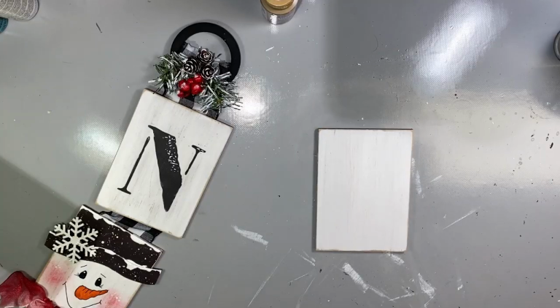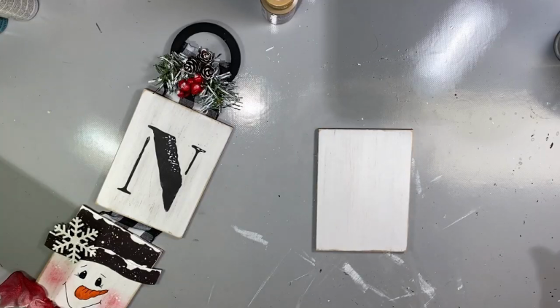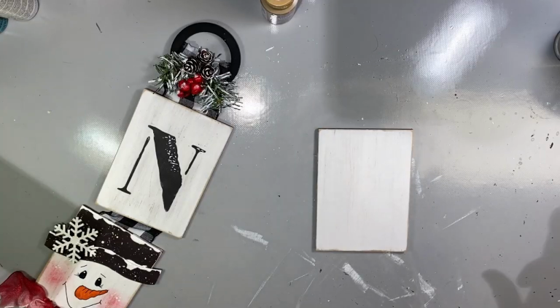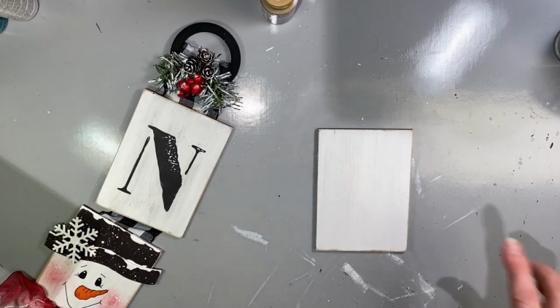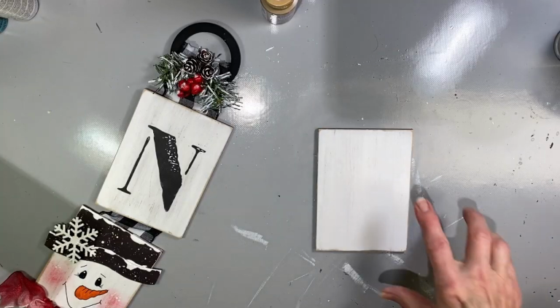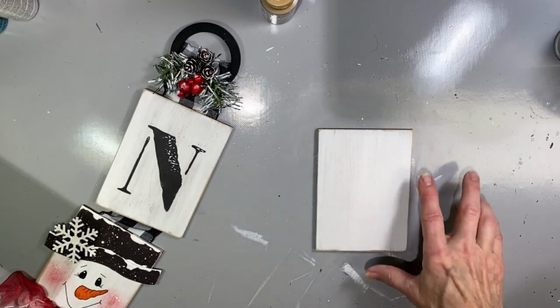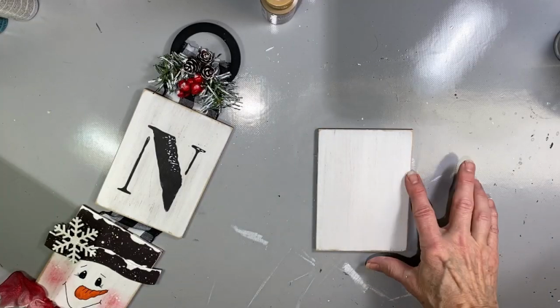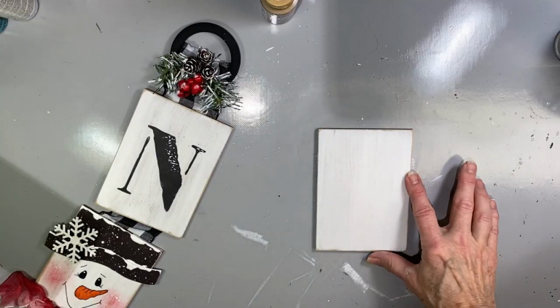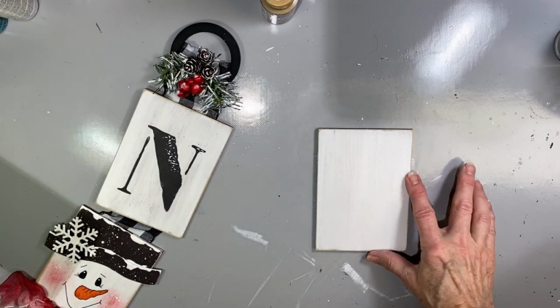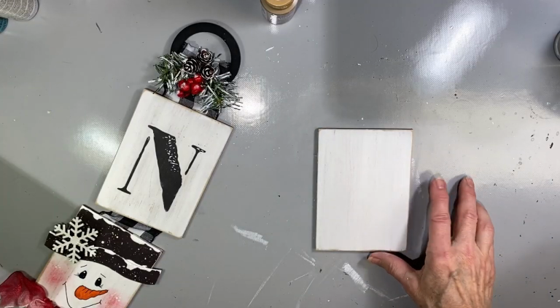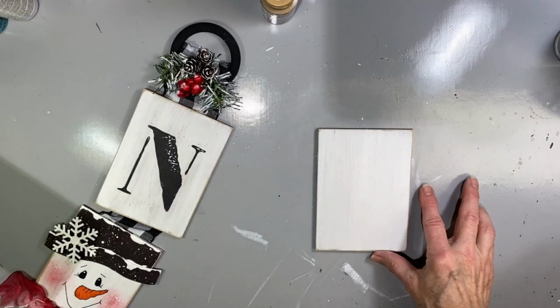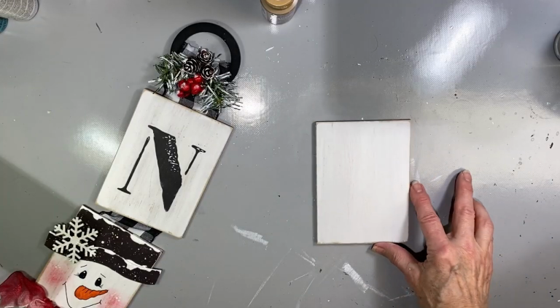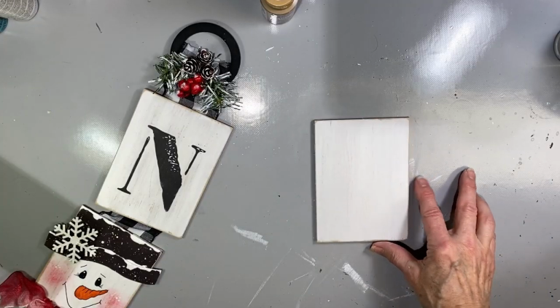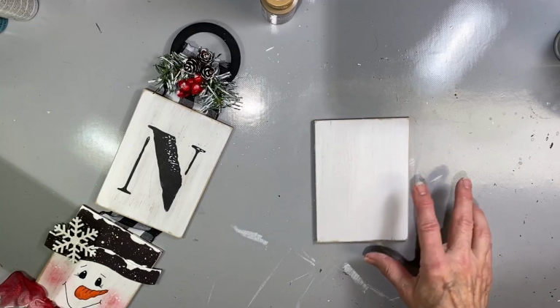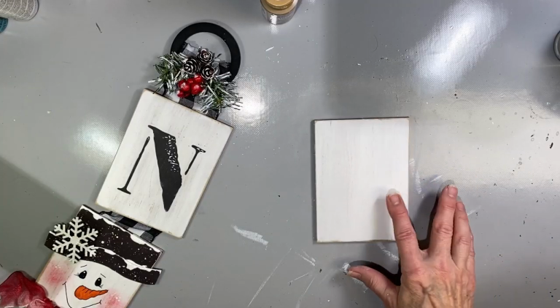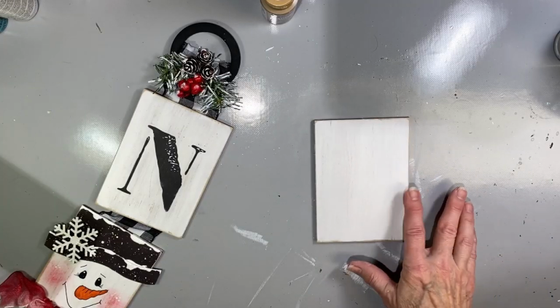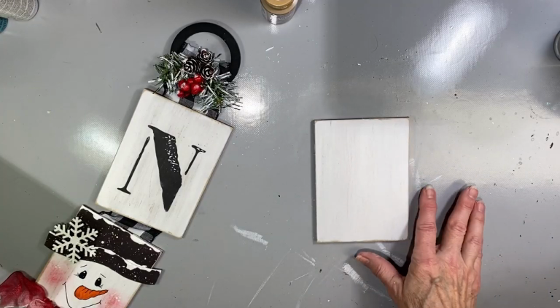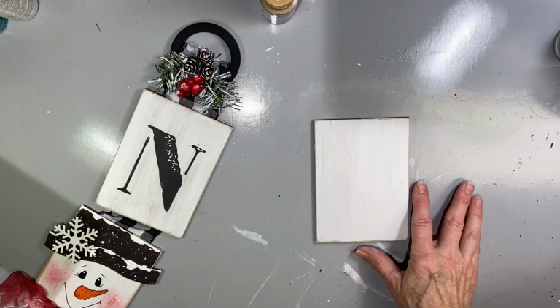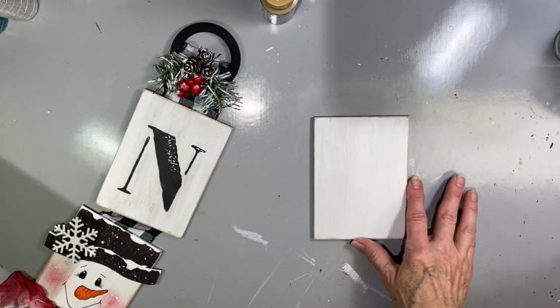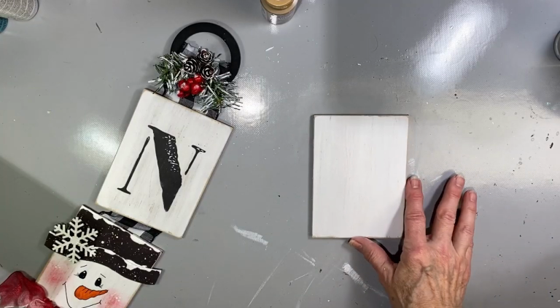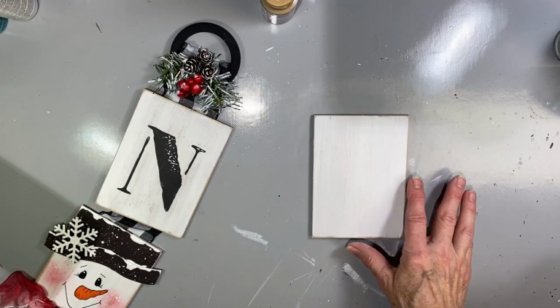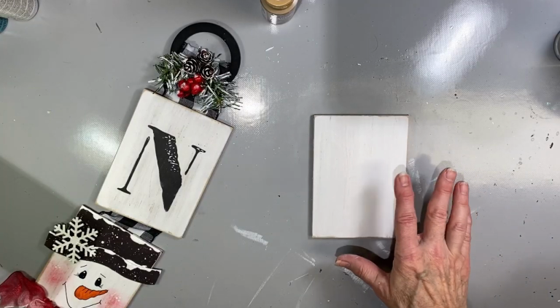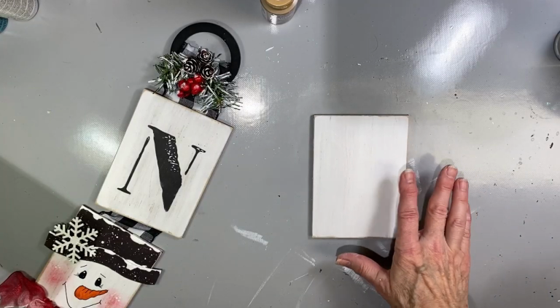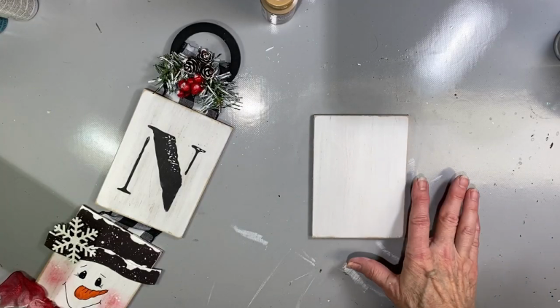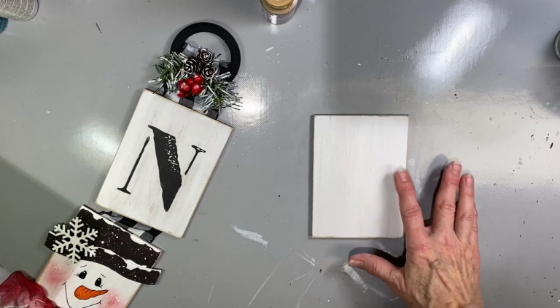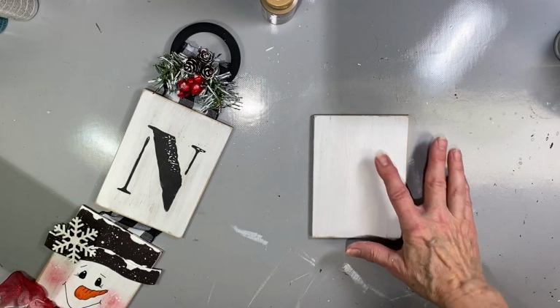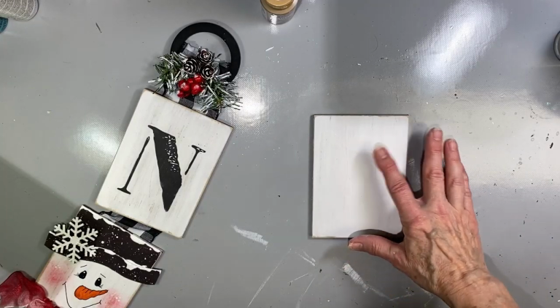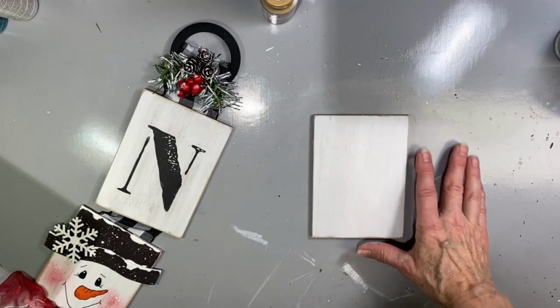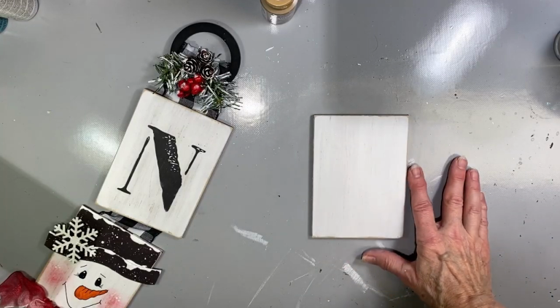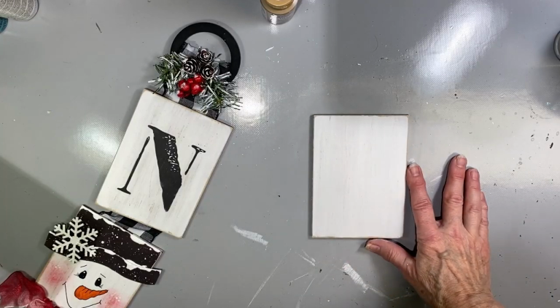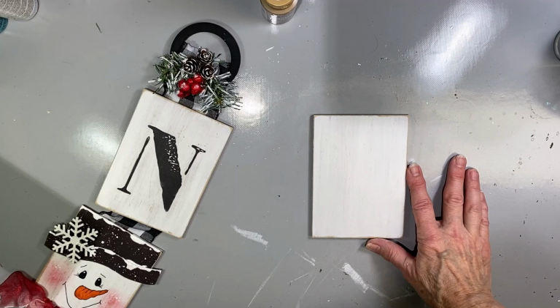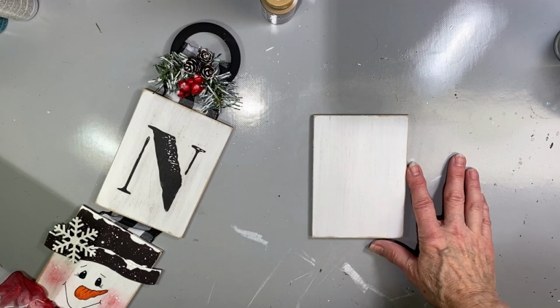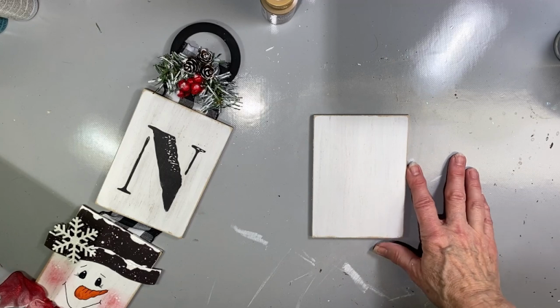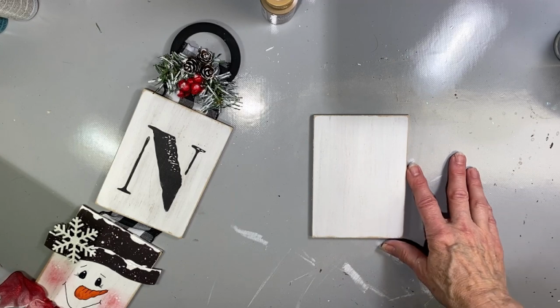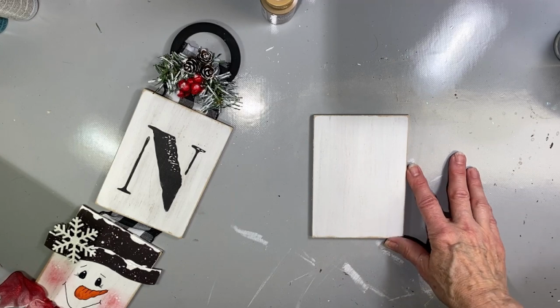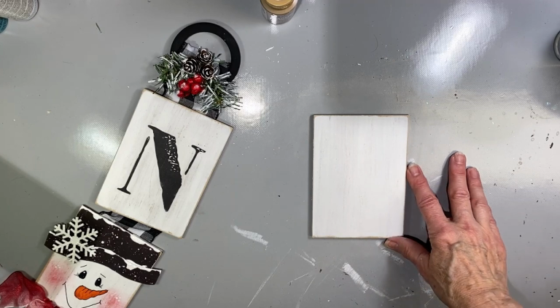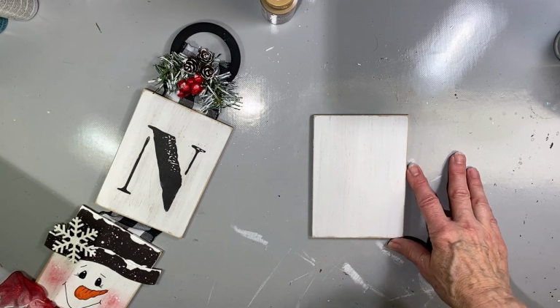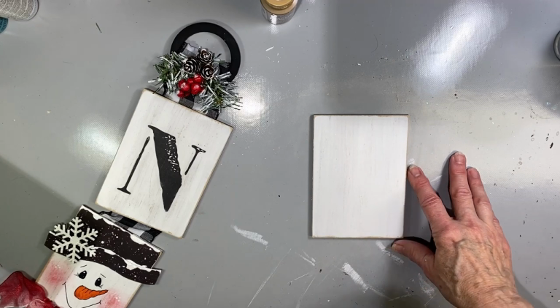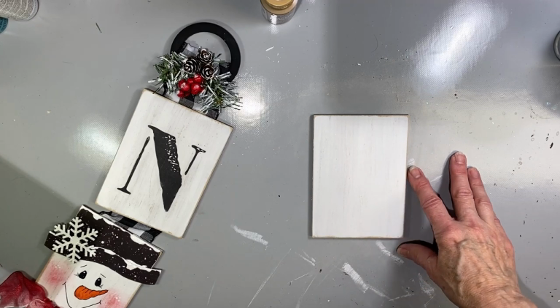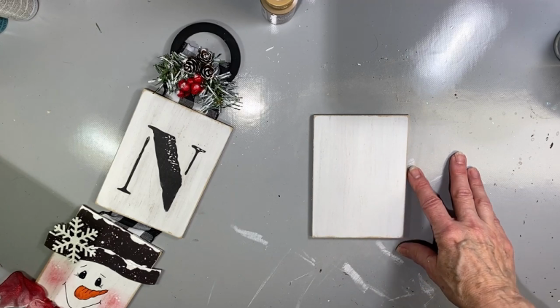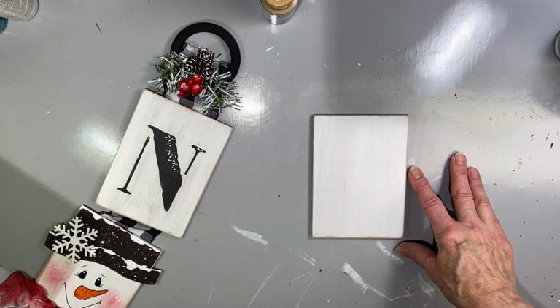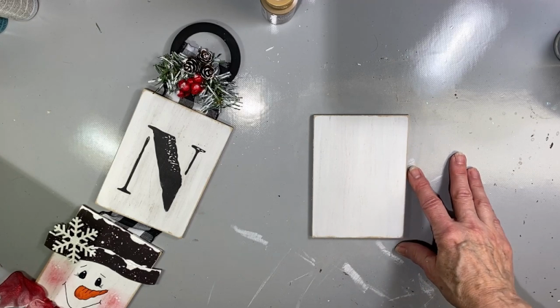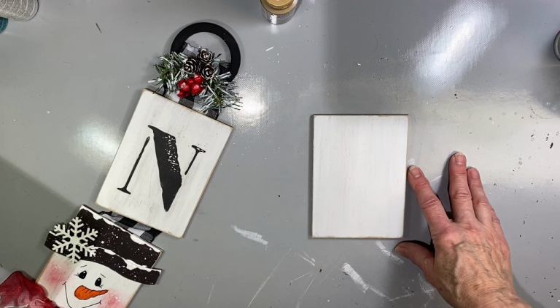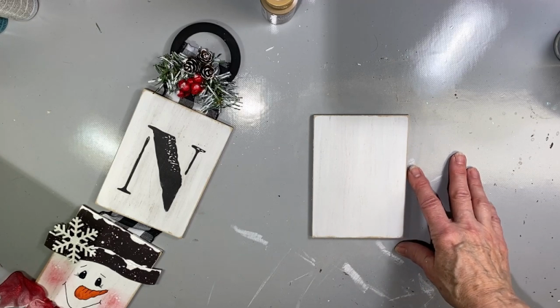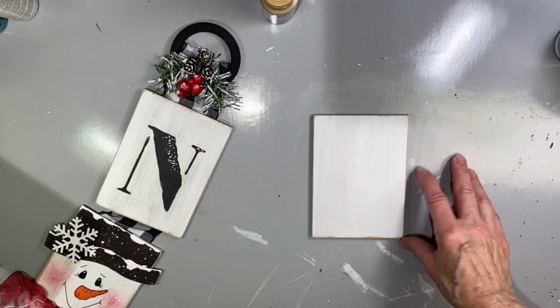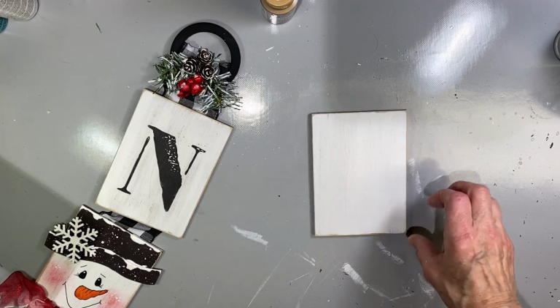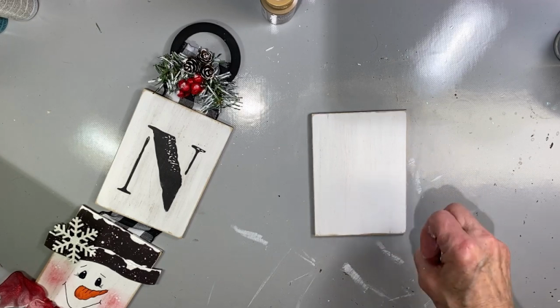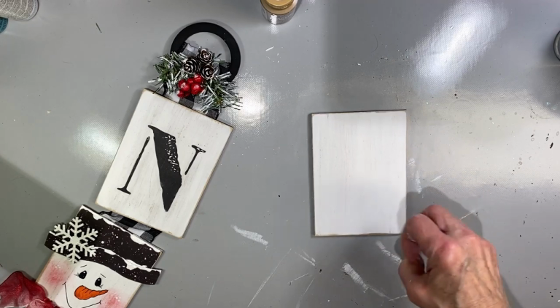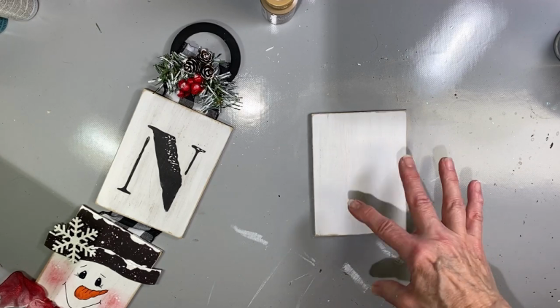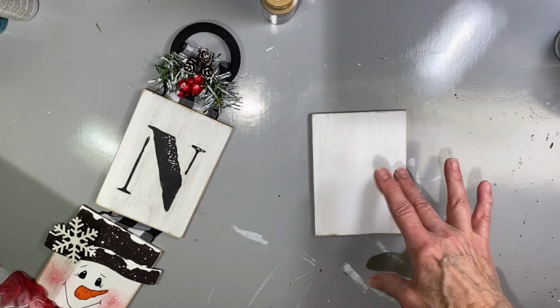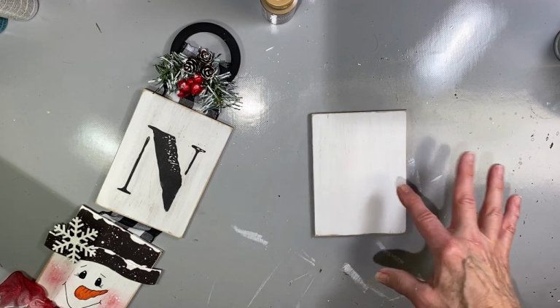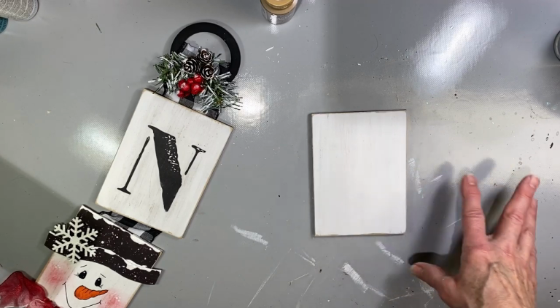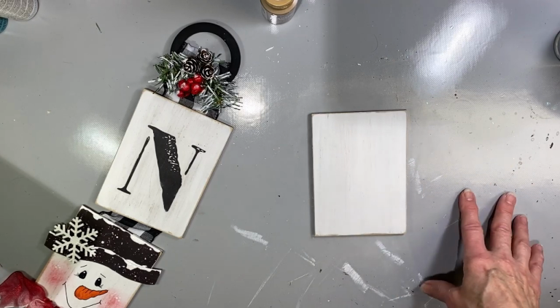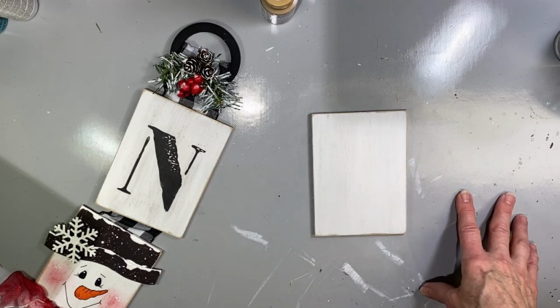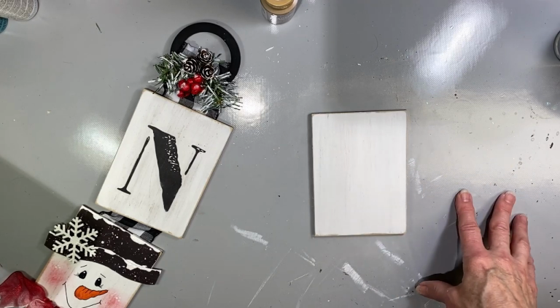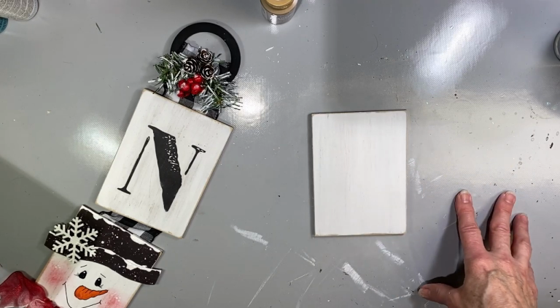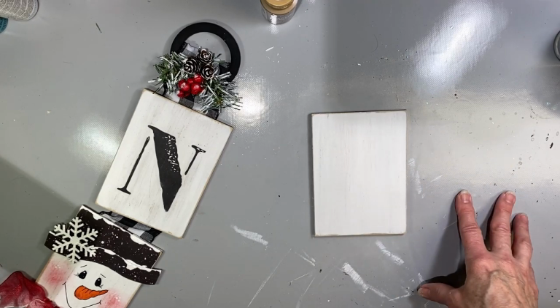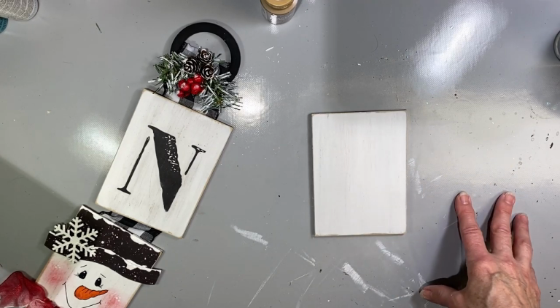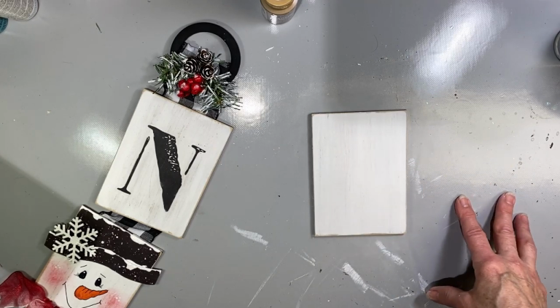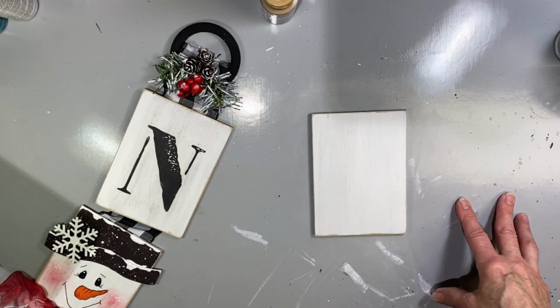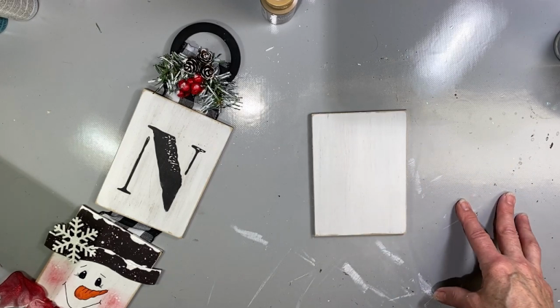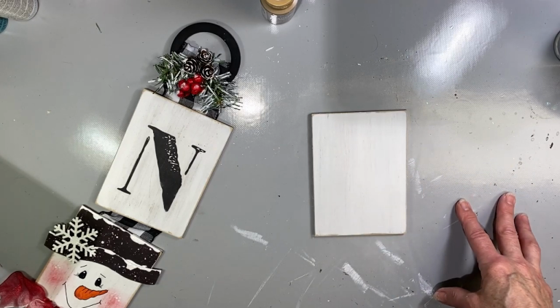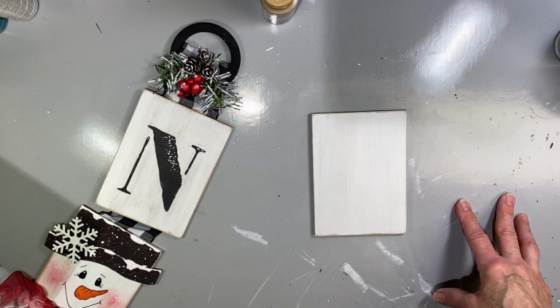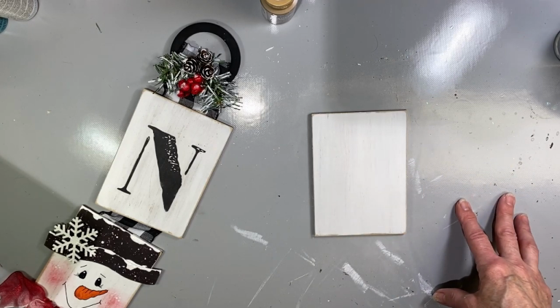To make it look even more weathered, you could add a coat of antiquing at this point, or flick on a little bit of splattering.